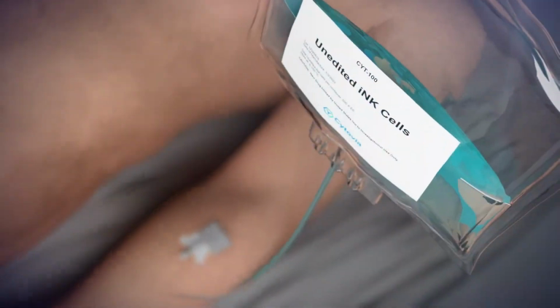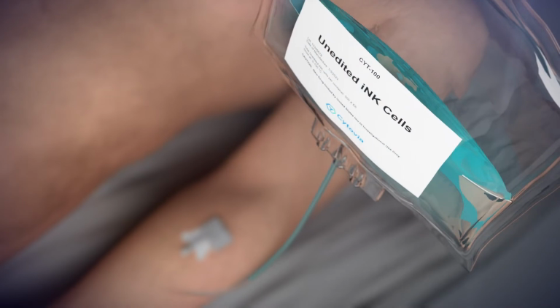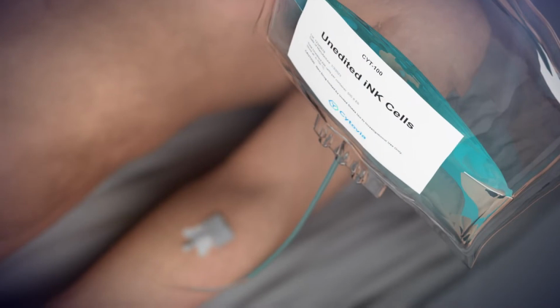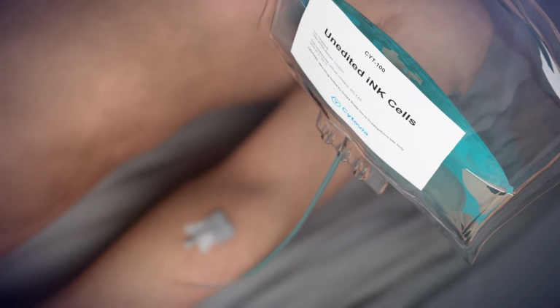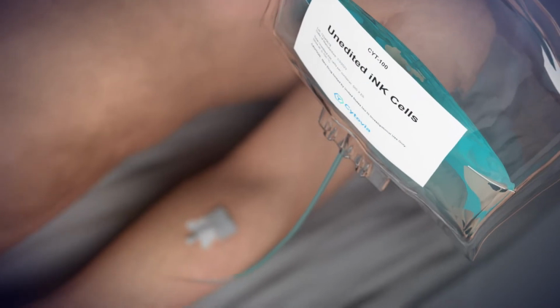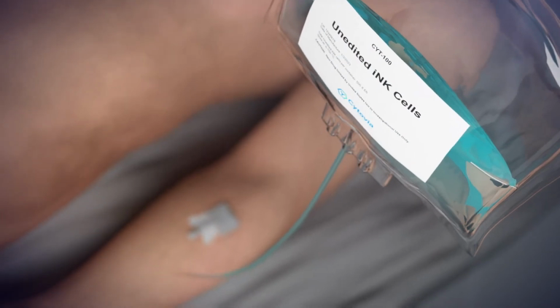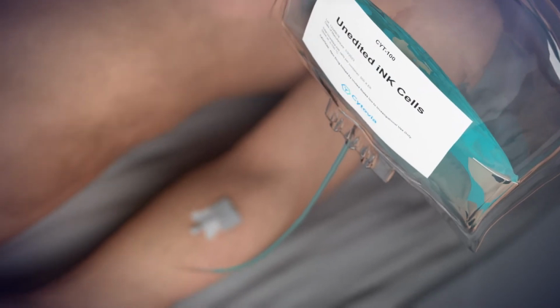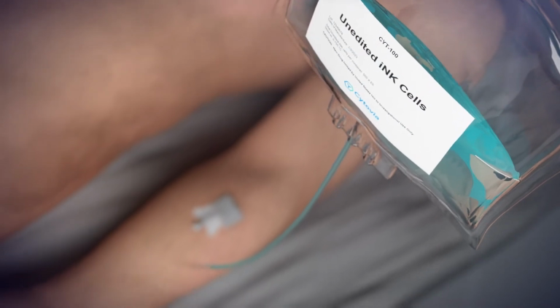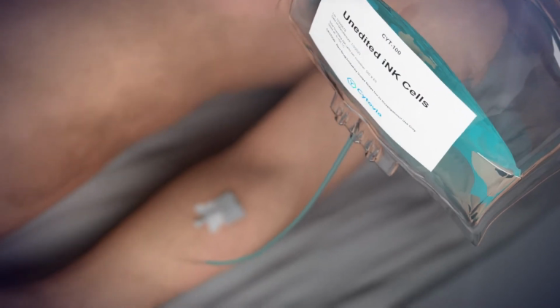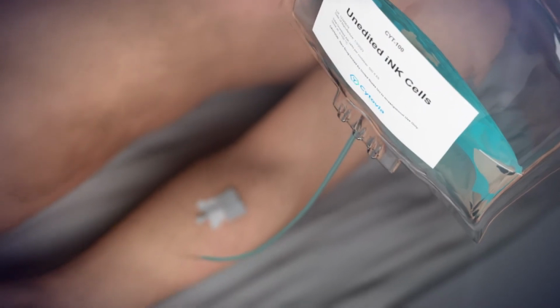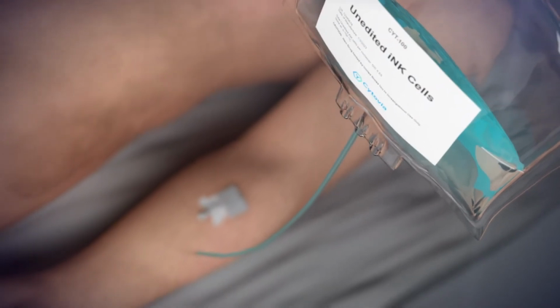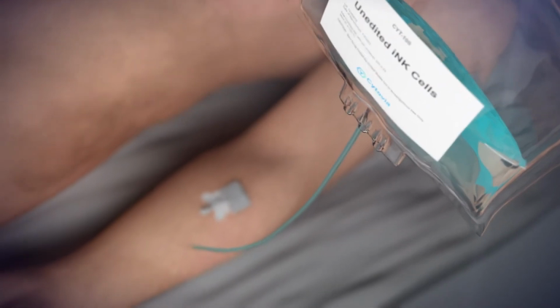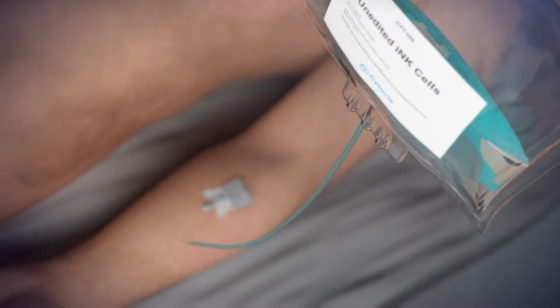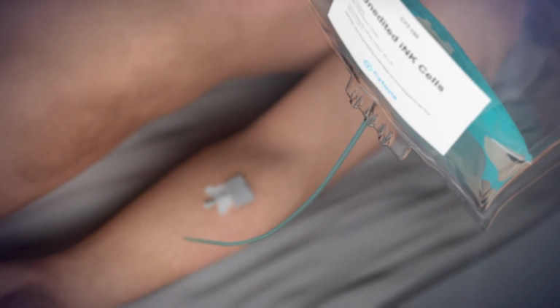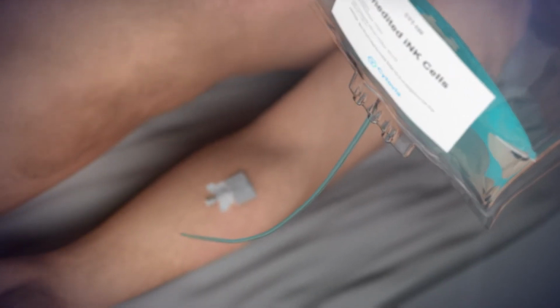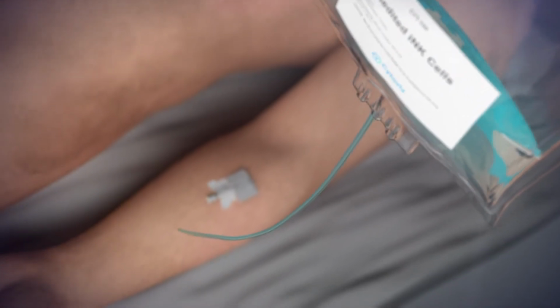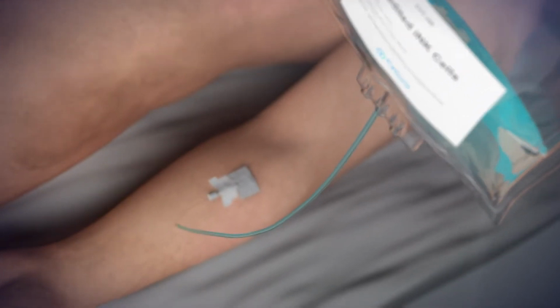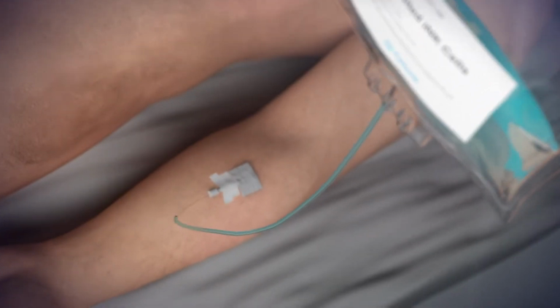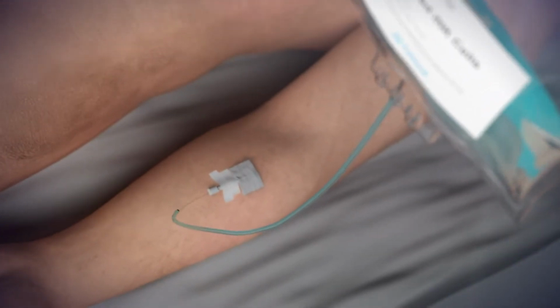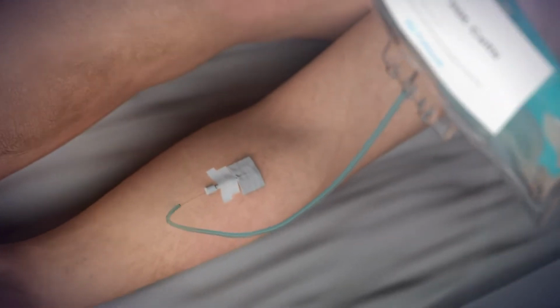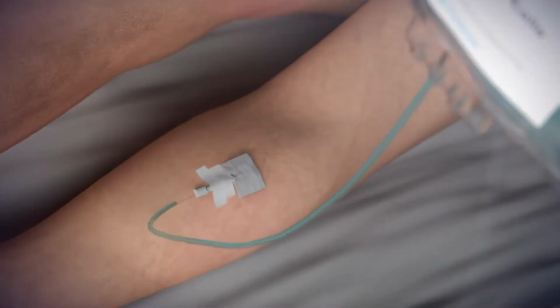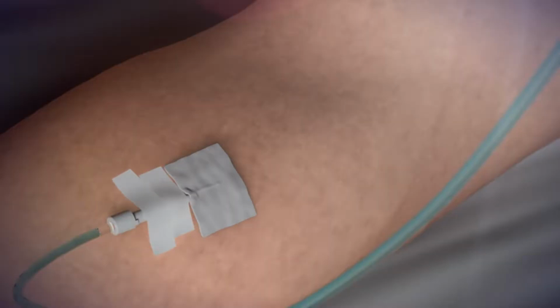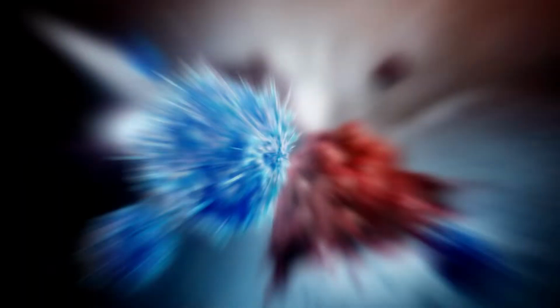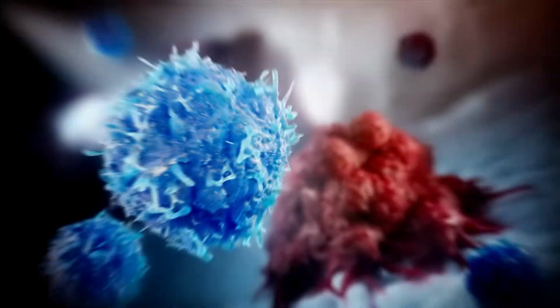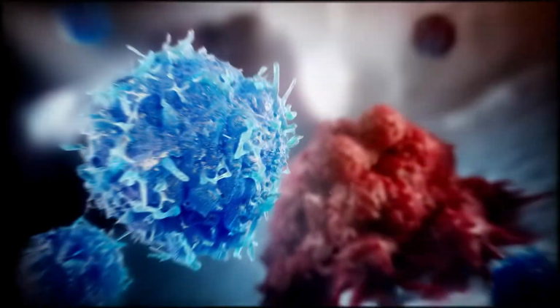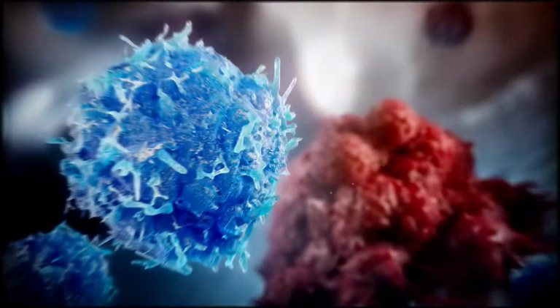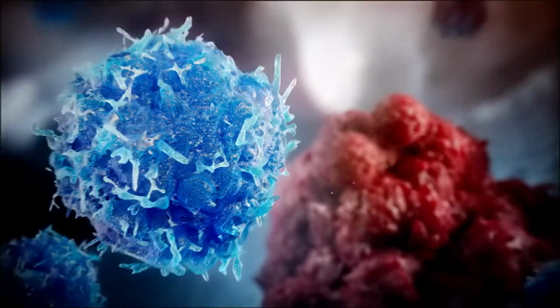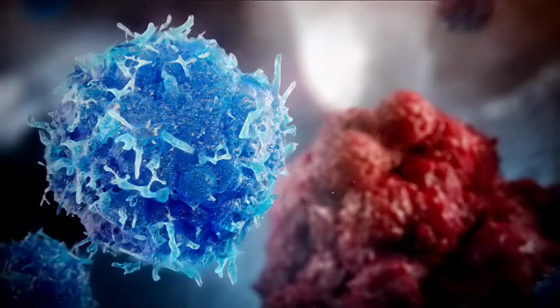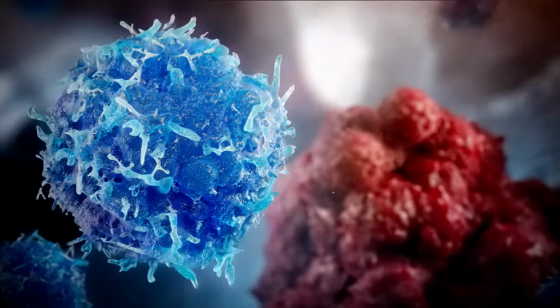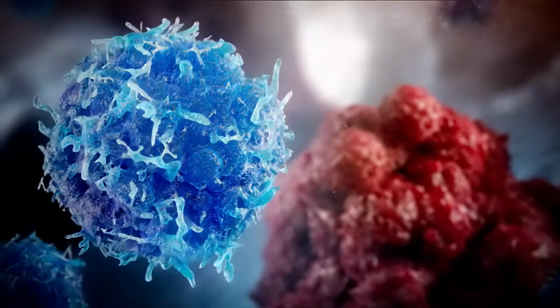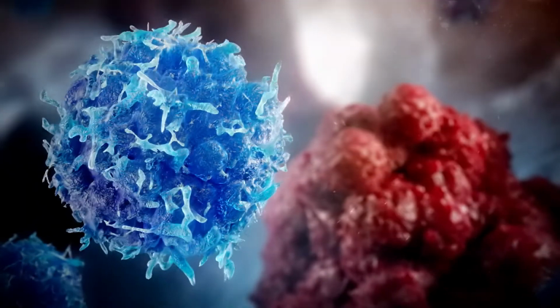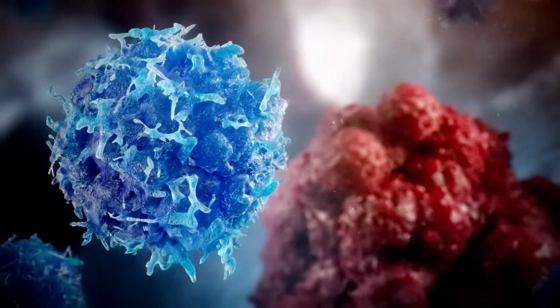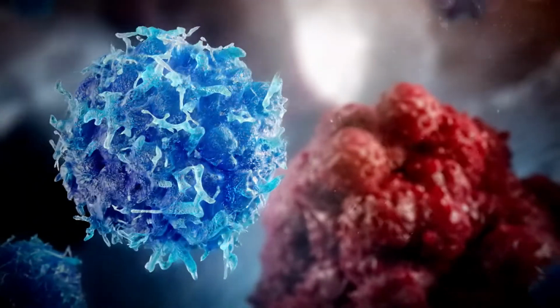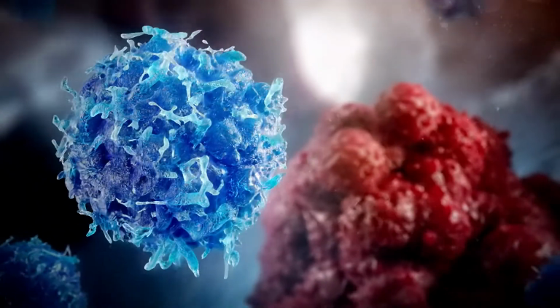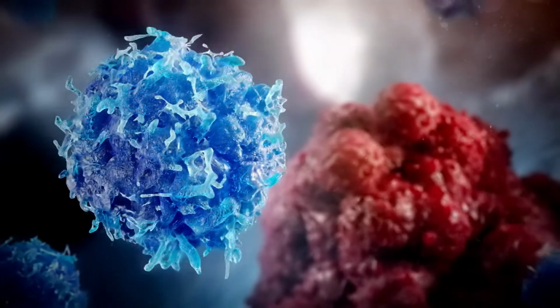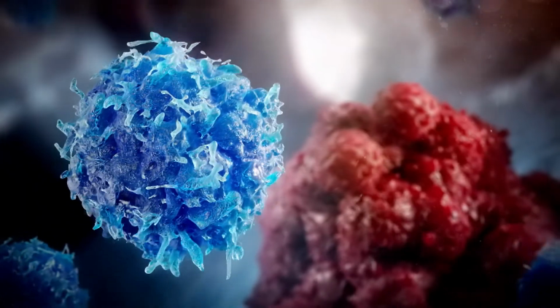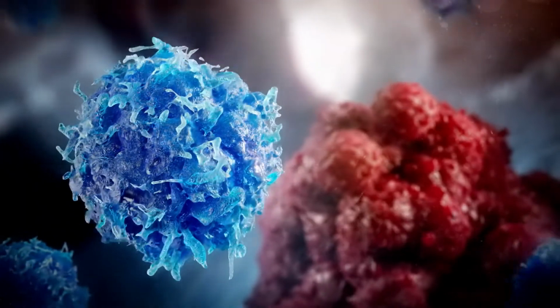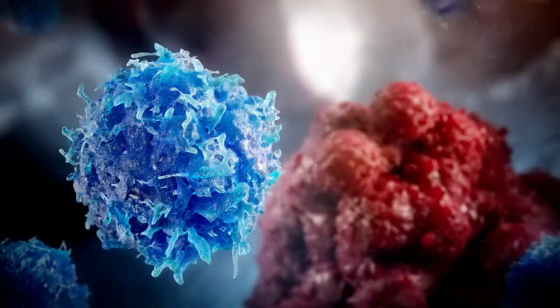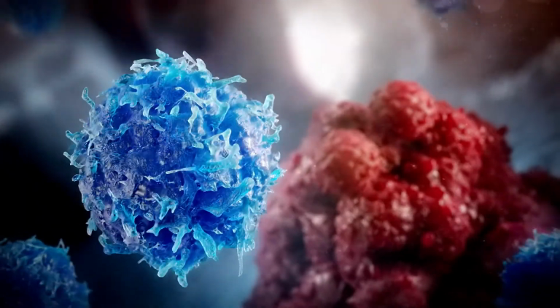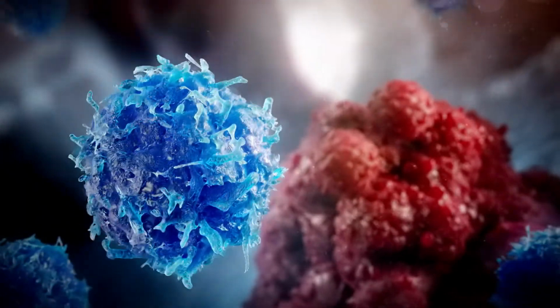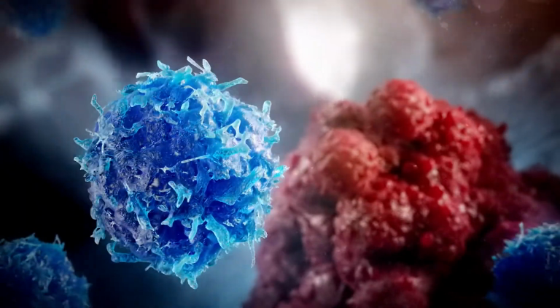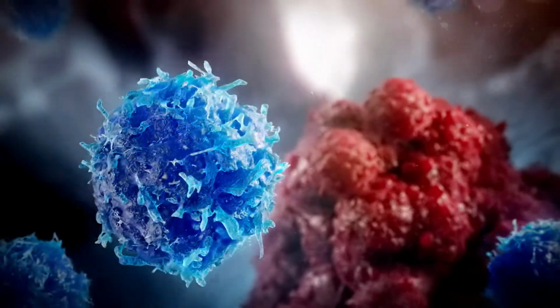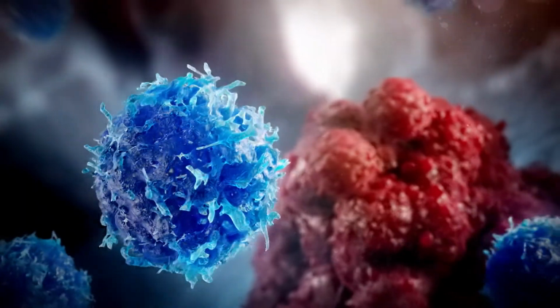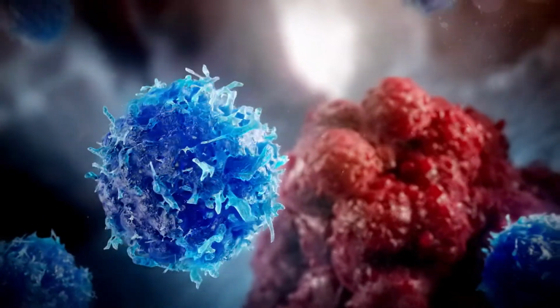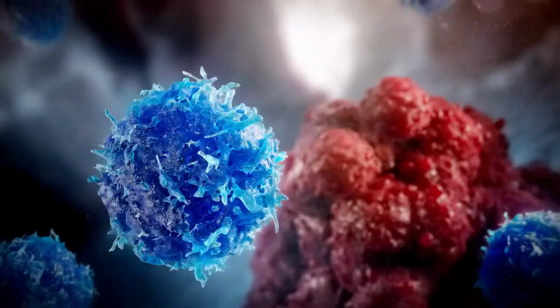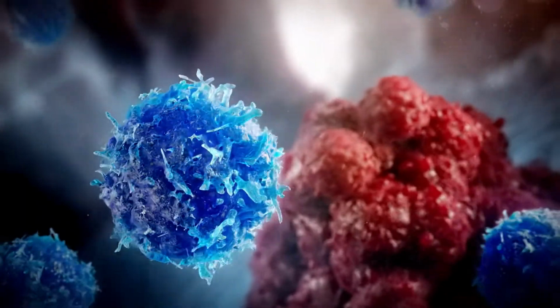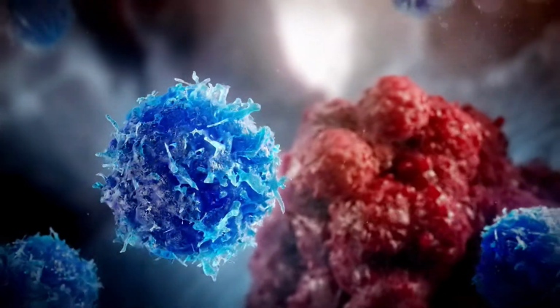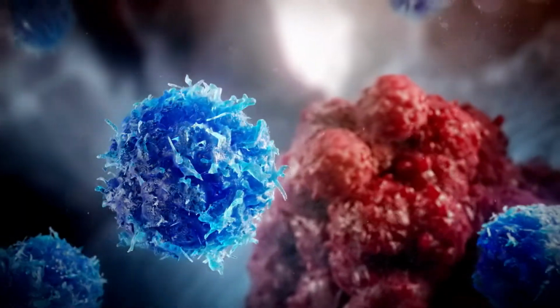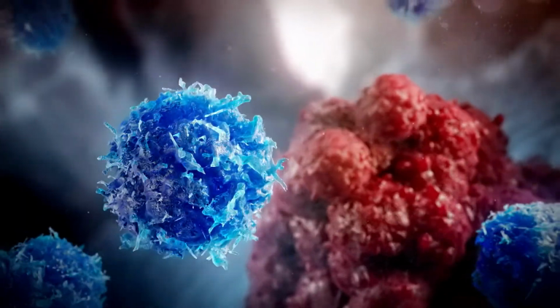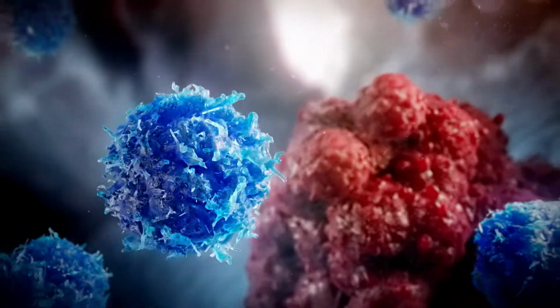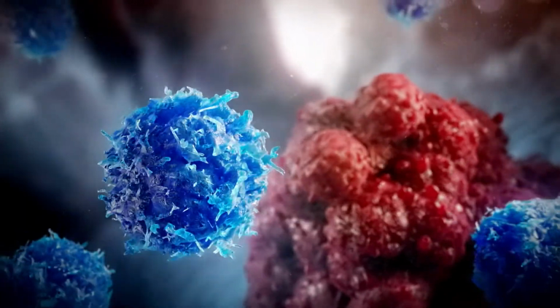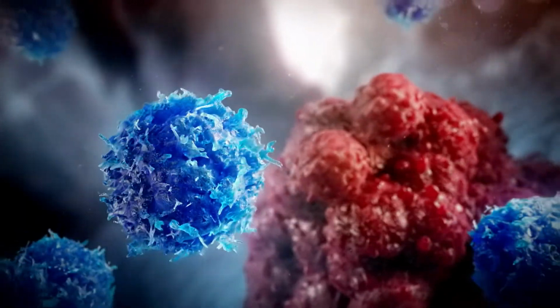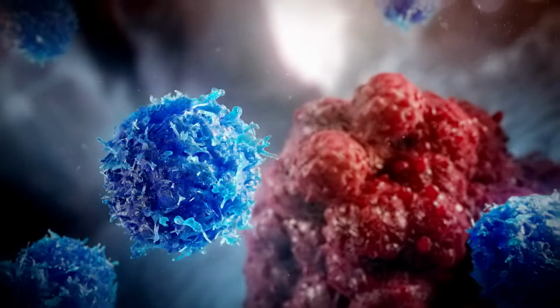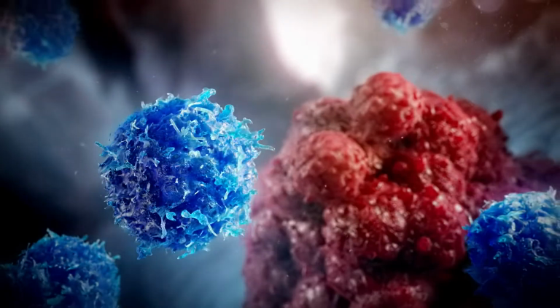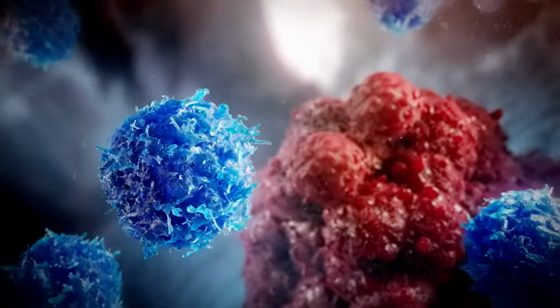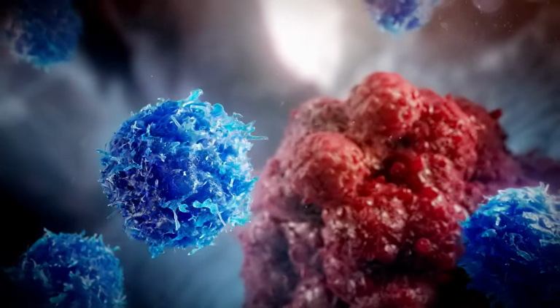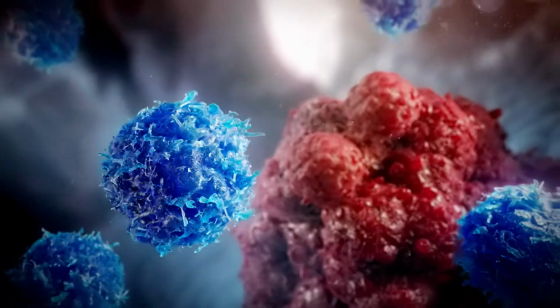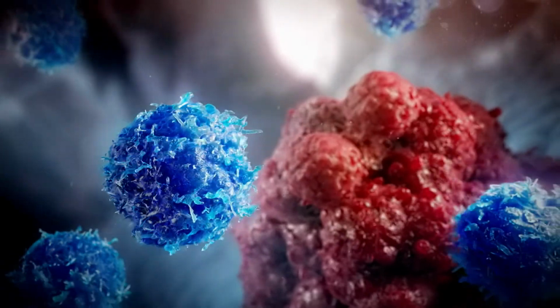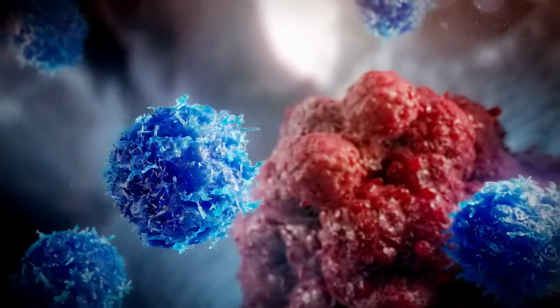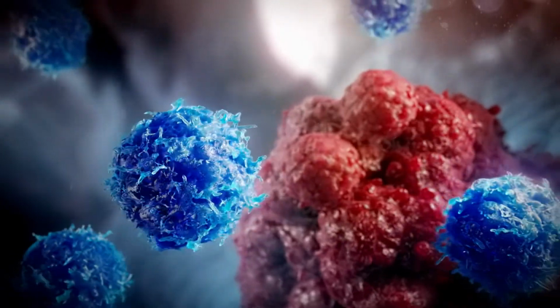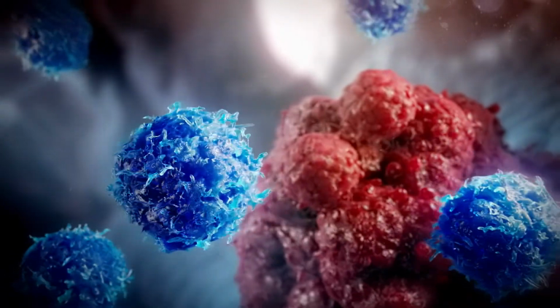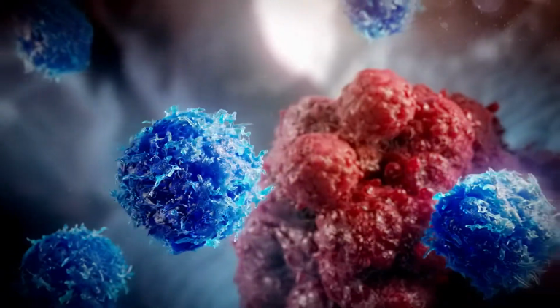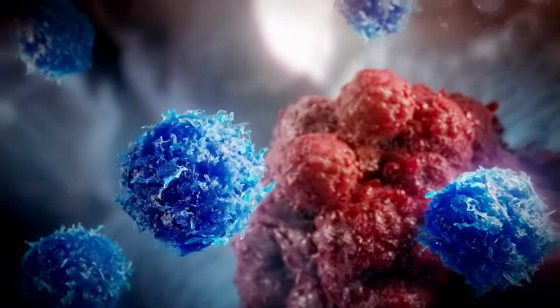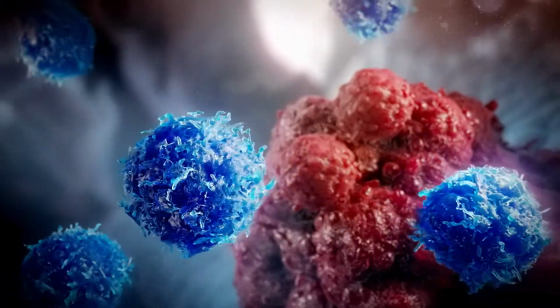Once administered to patients, the INK cells have an enhanced ability to reach tumour cells and kill them.